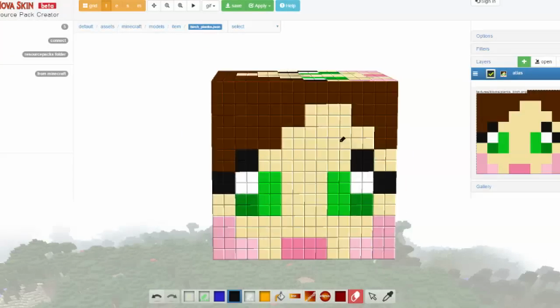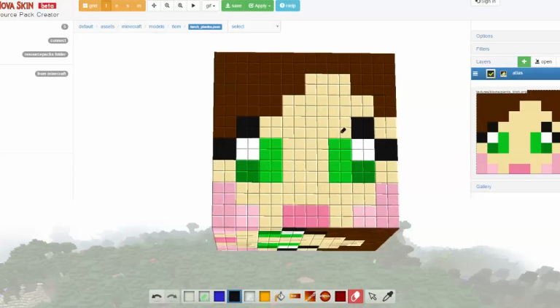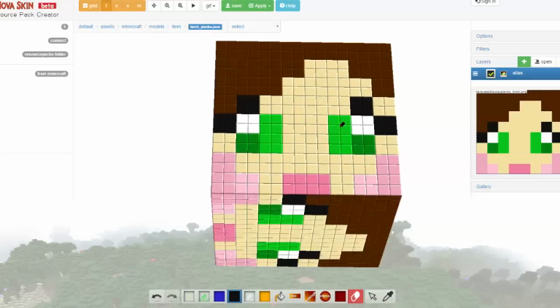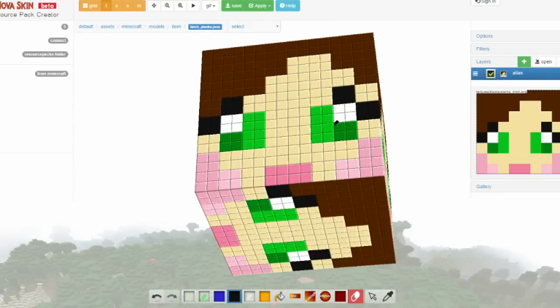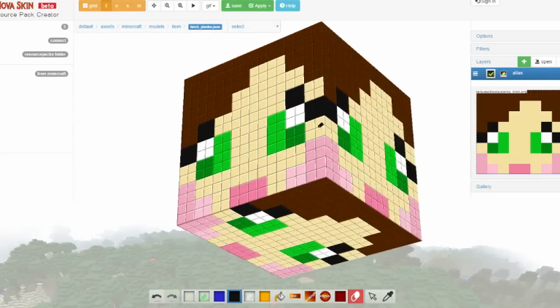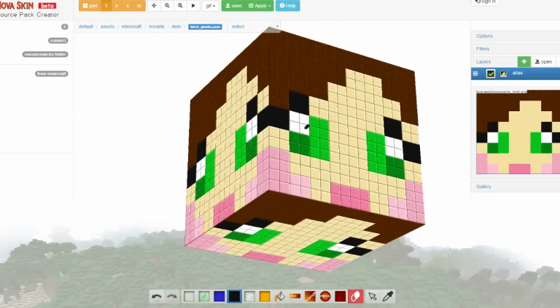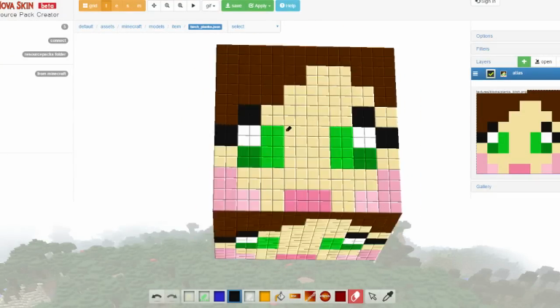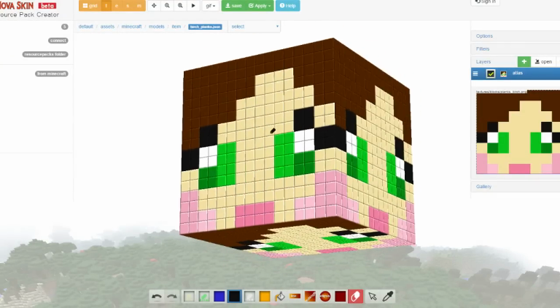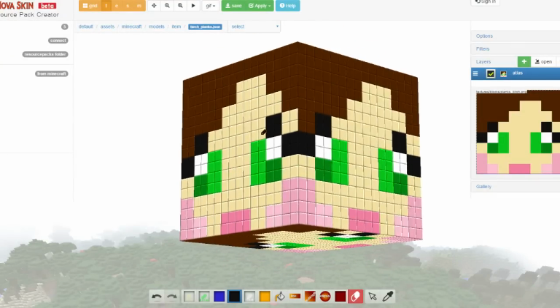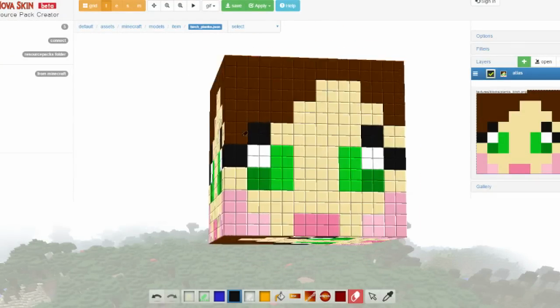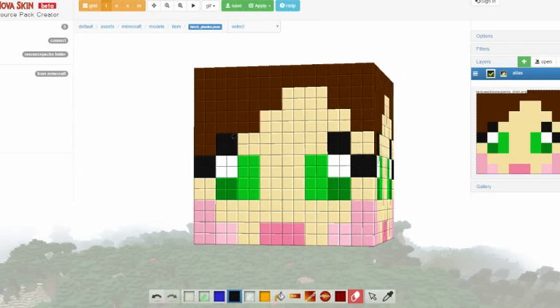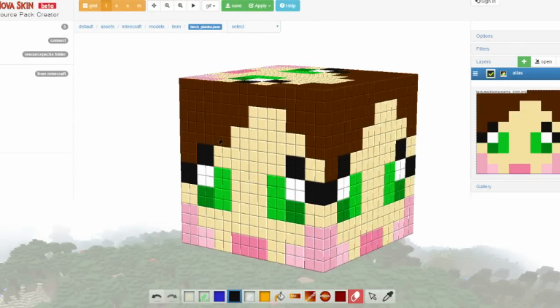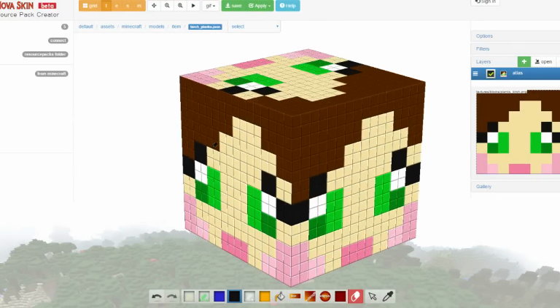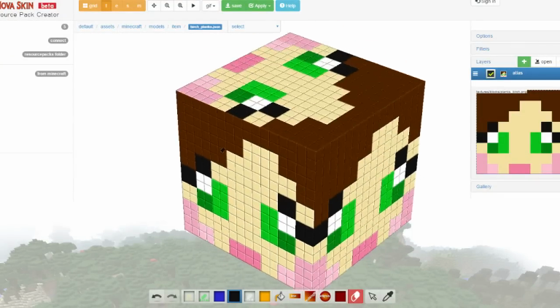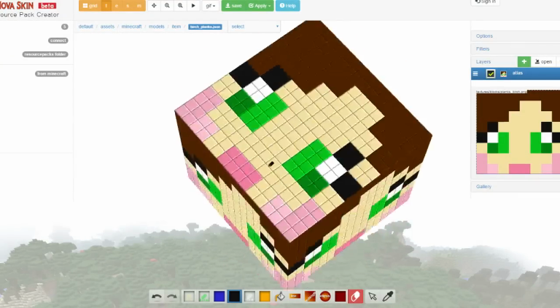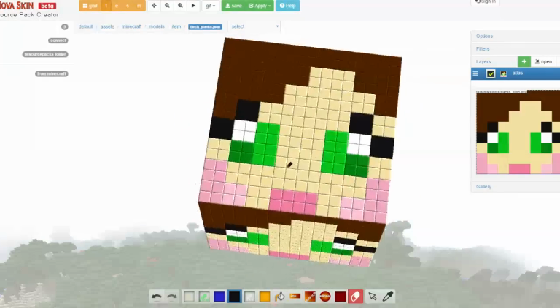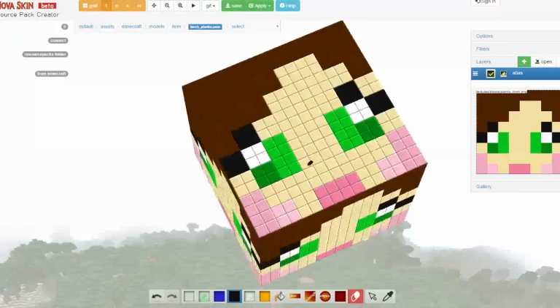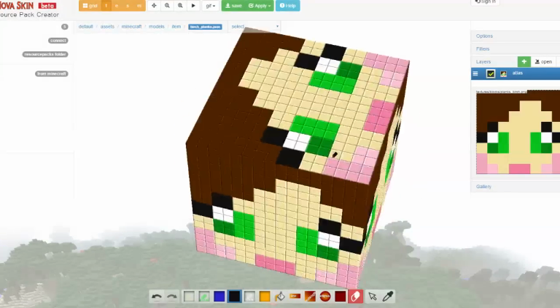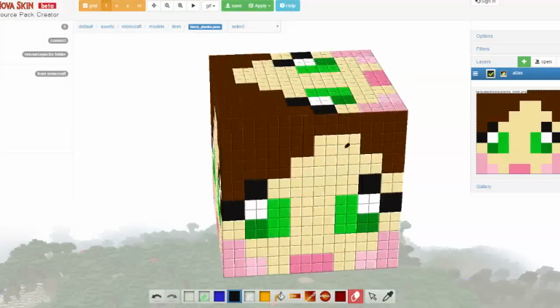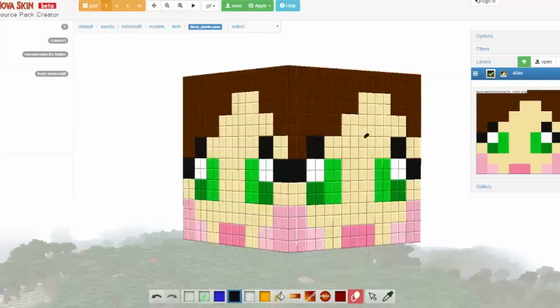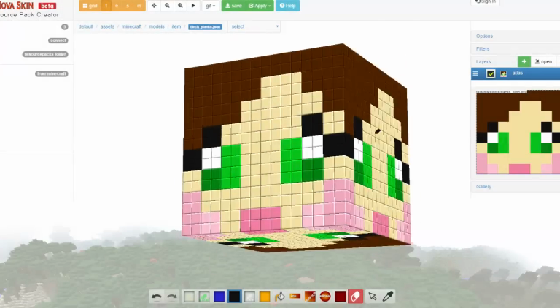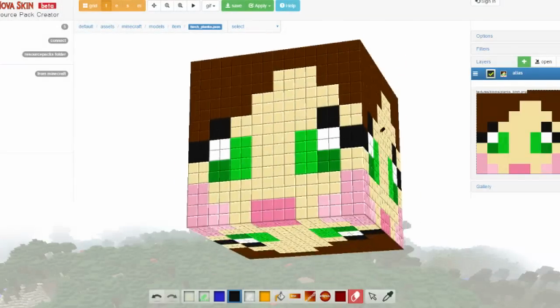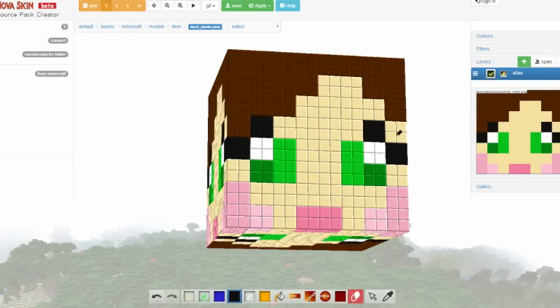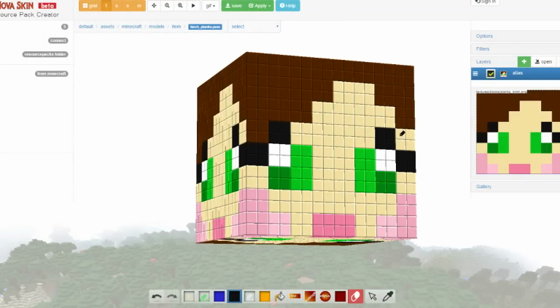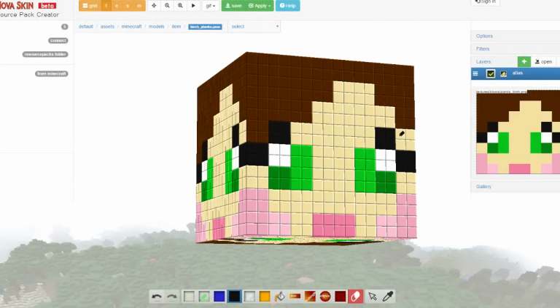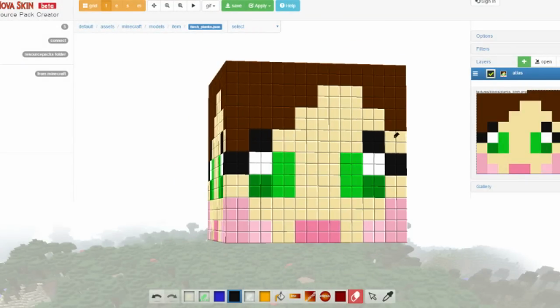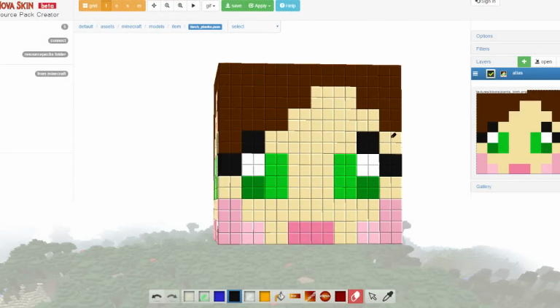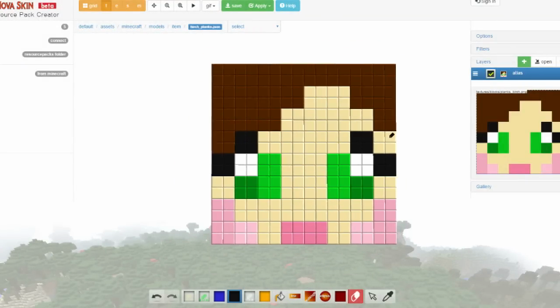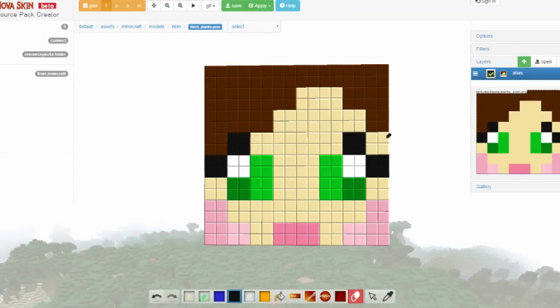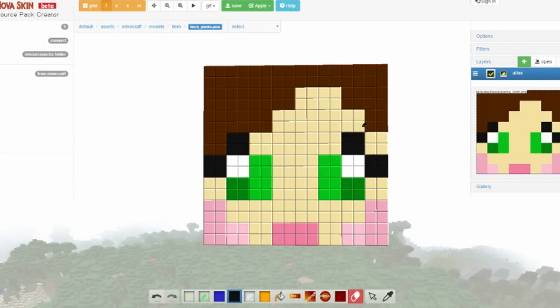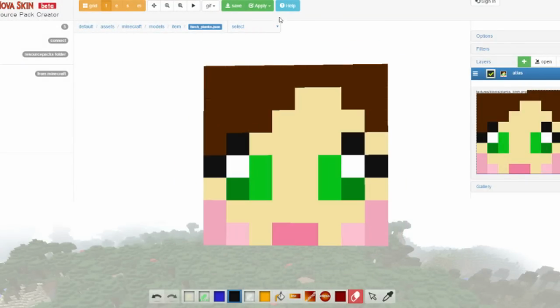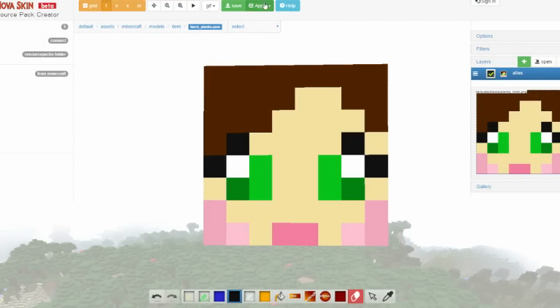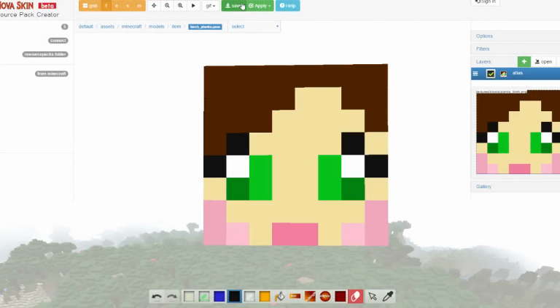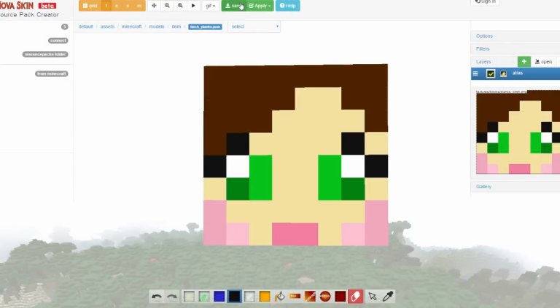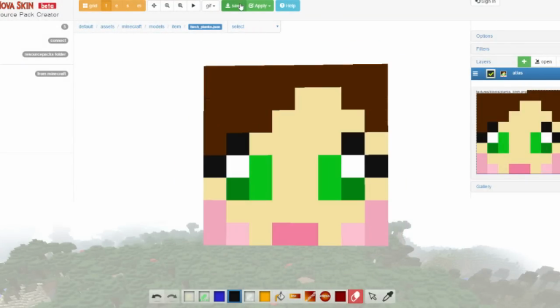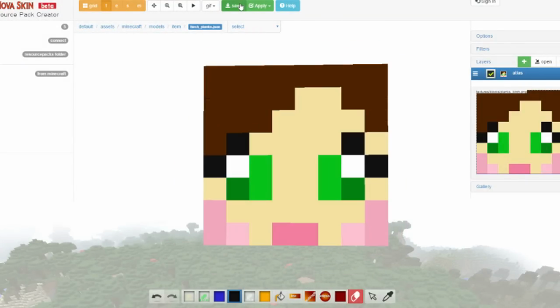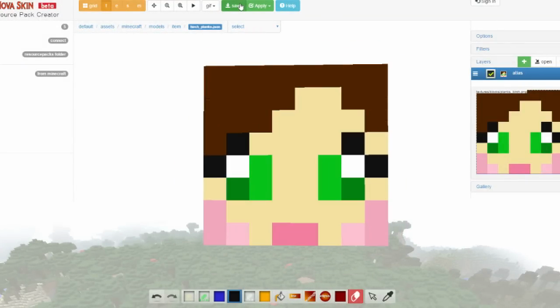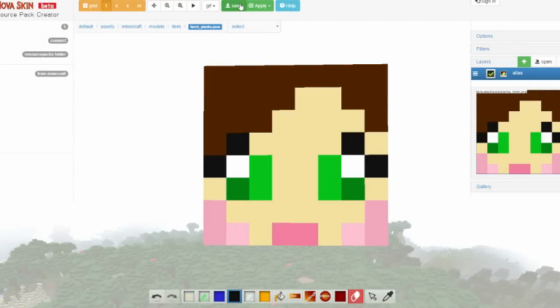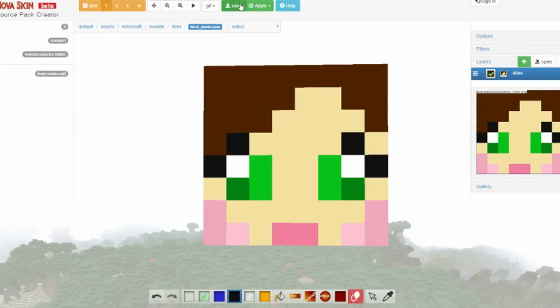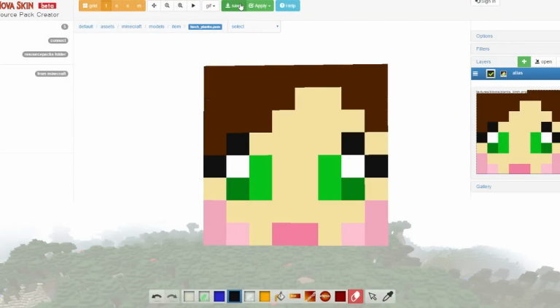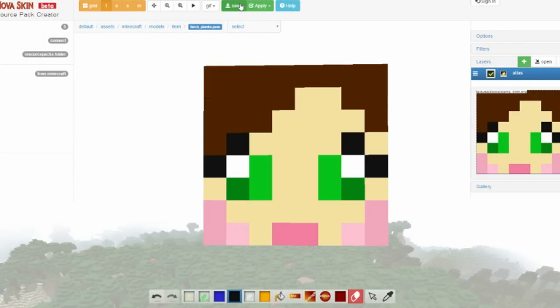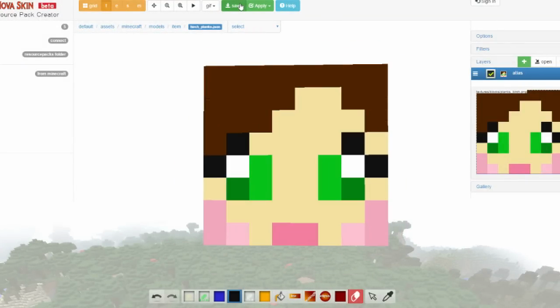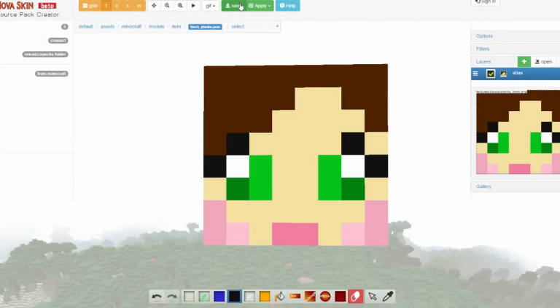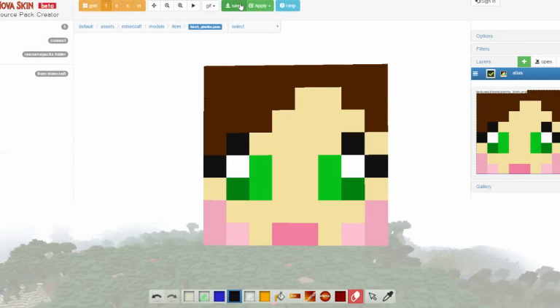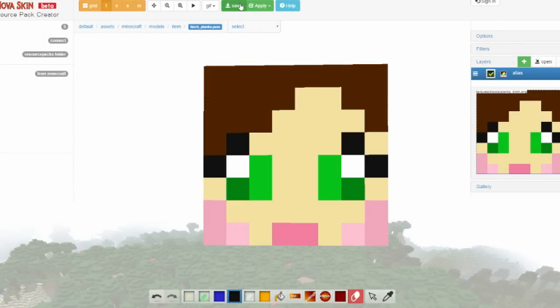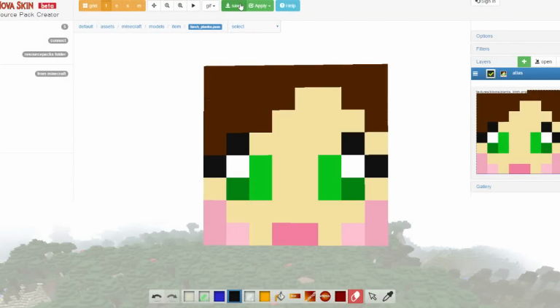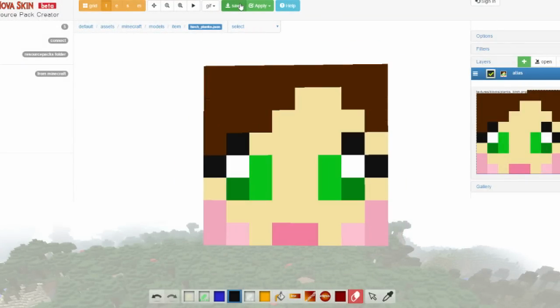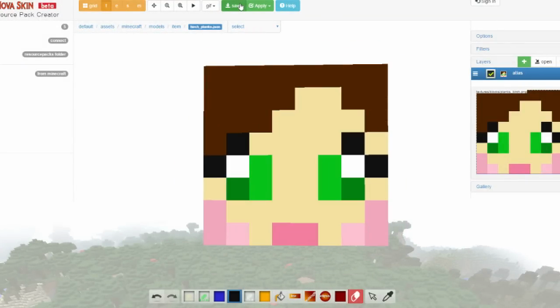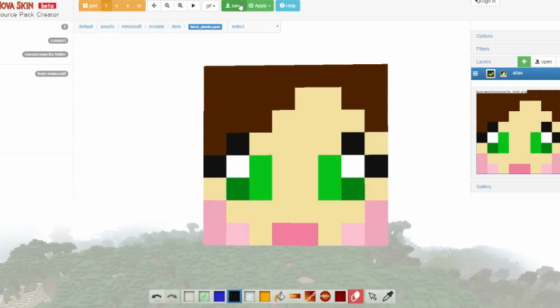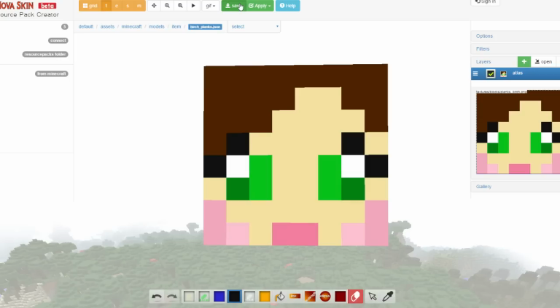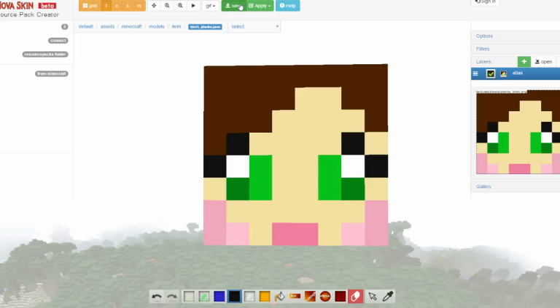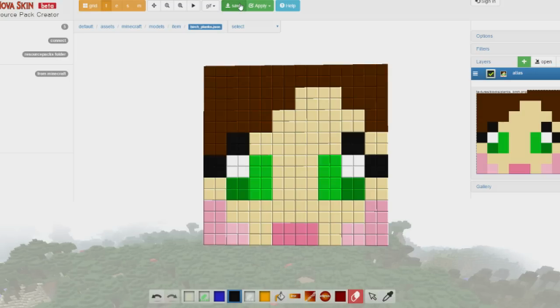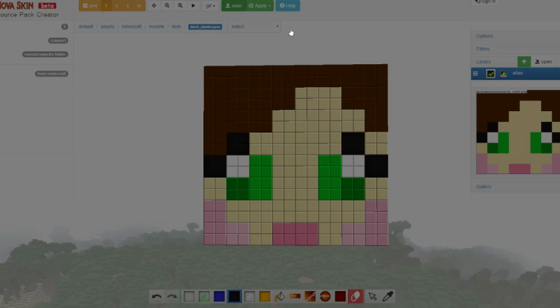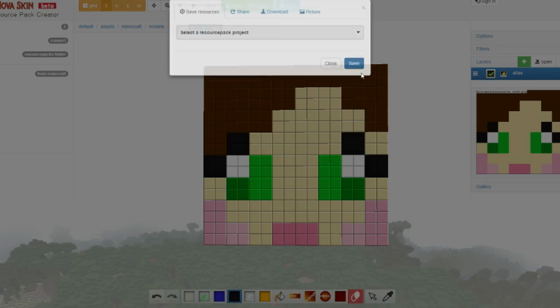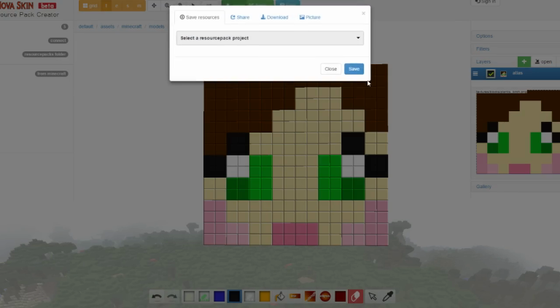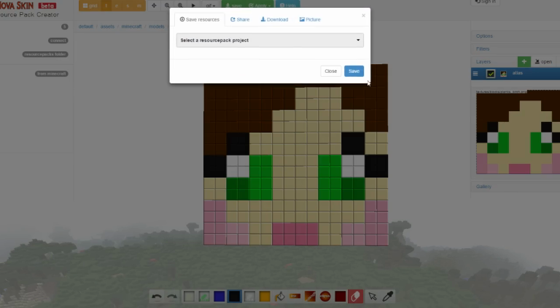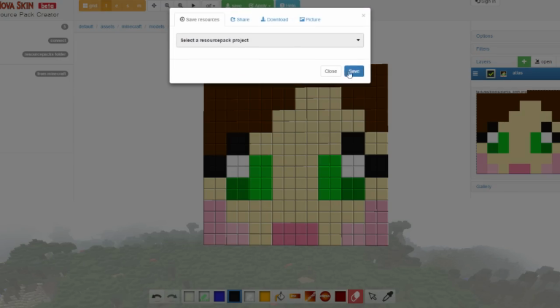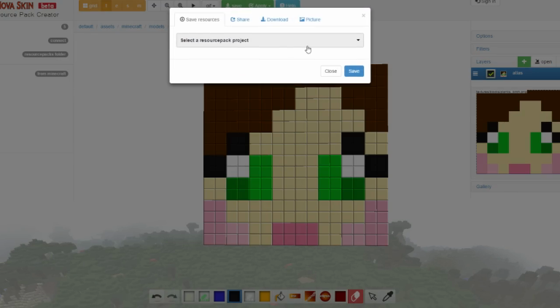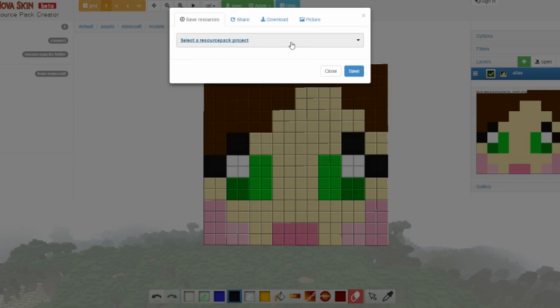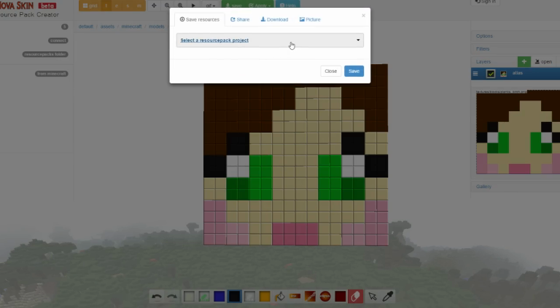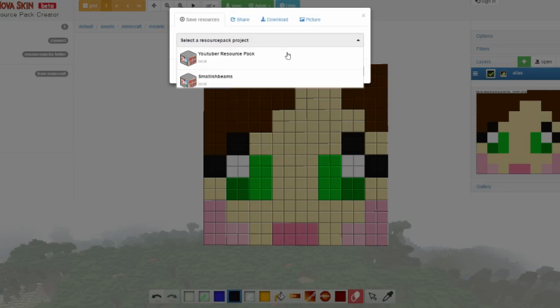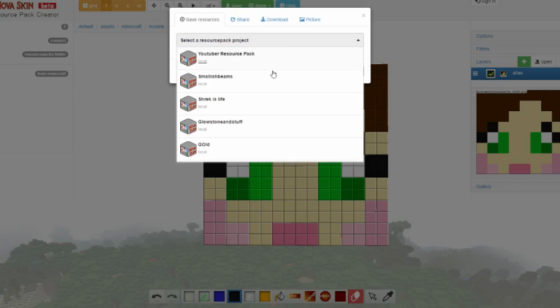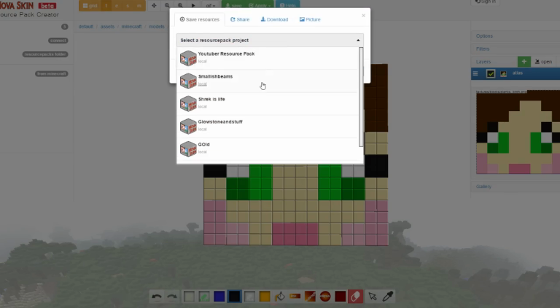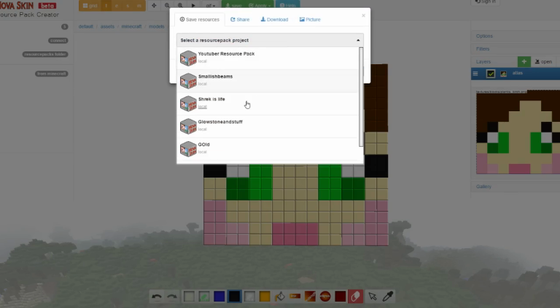I forgot that it repeats — that is insane. But there is Gaming with Jen and she's now a birch wood plank. You're welcome.